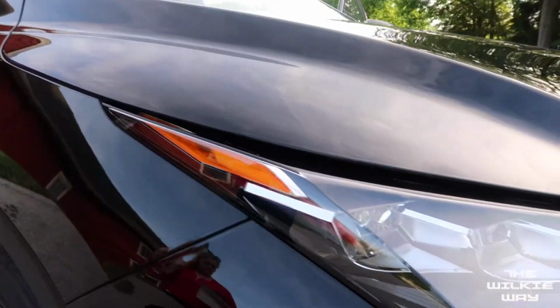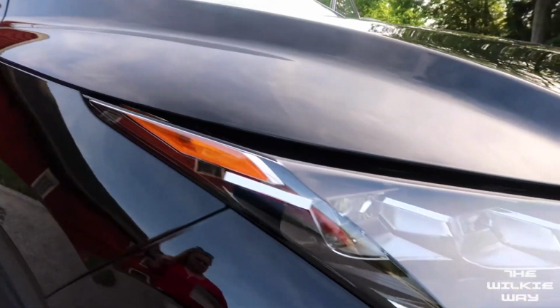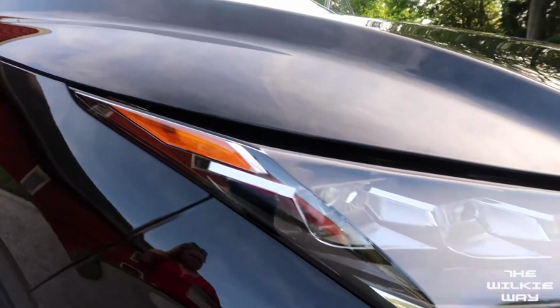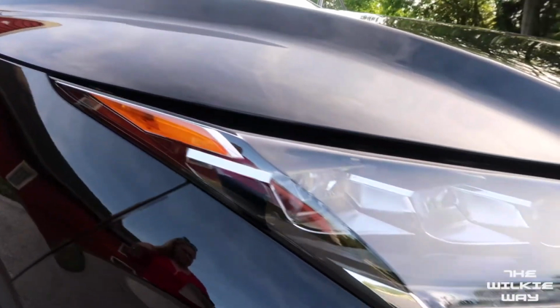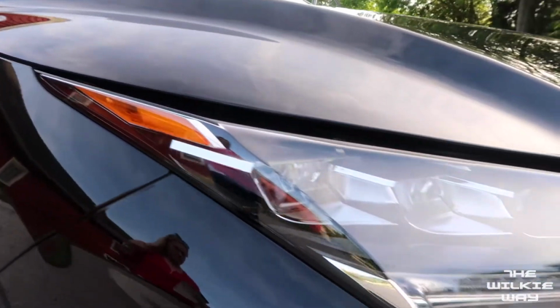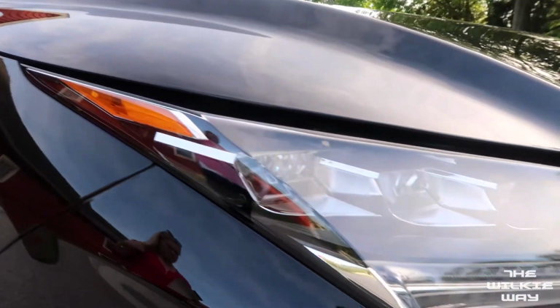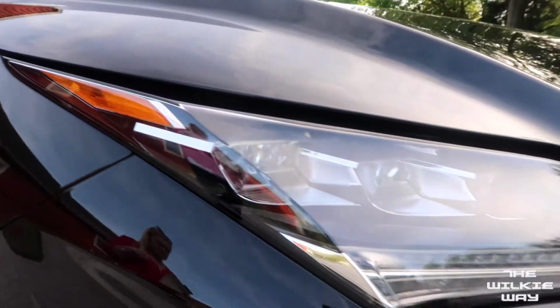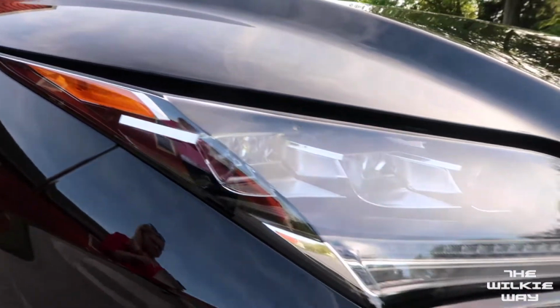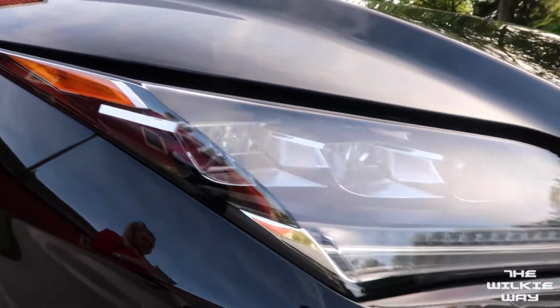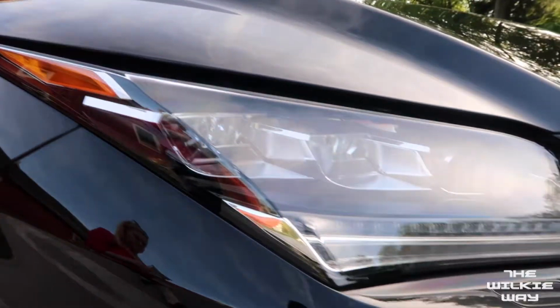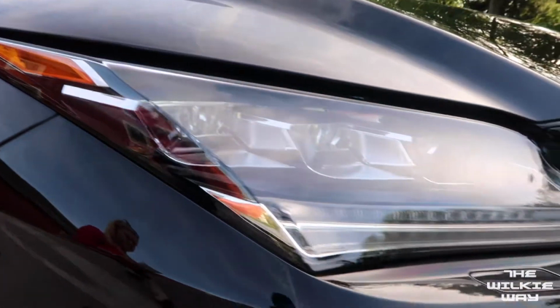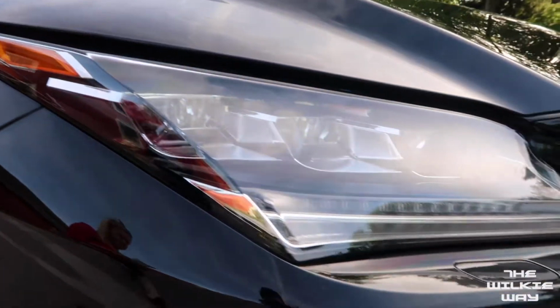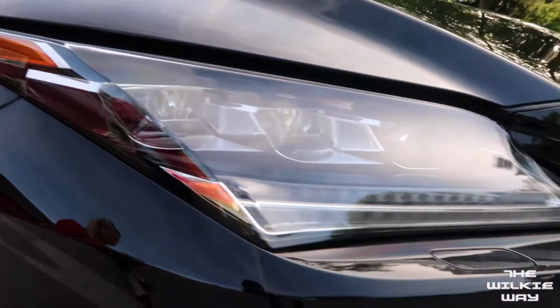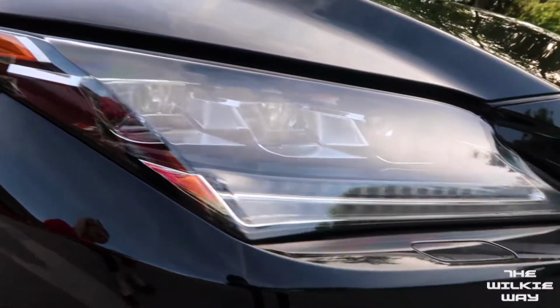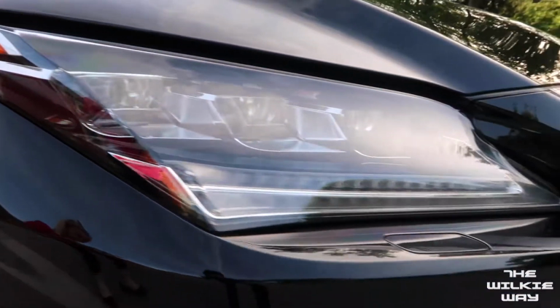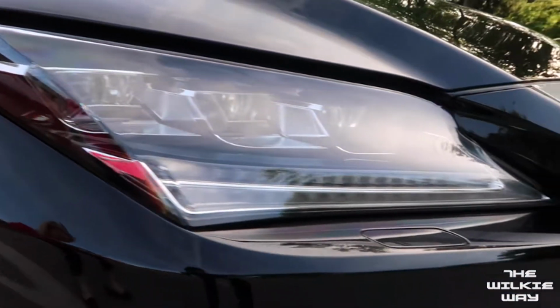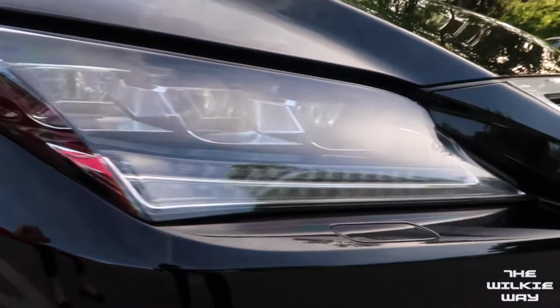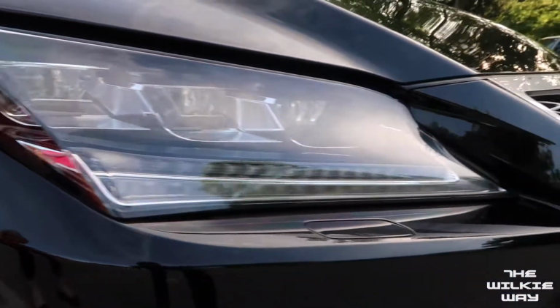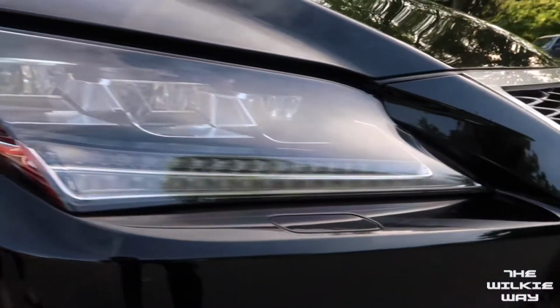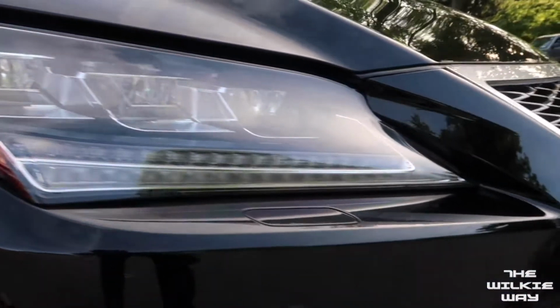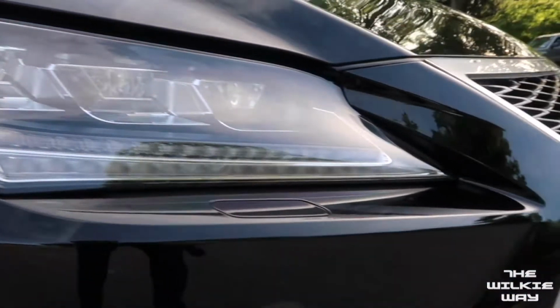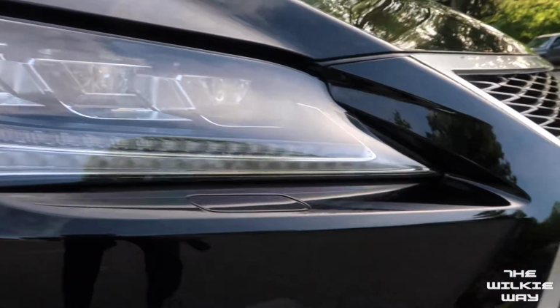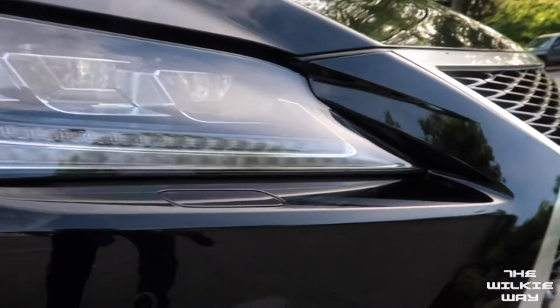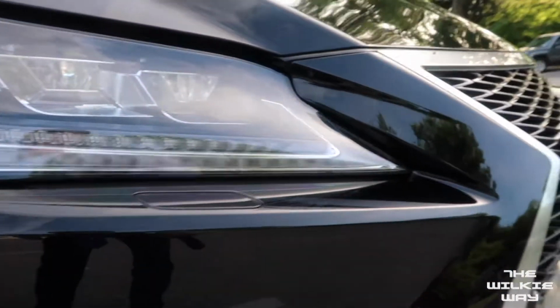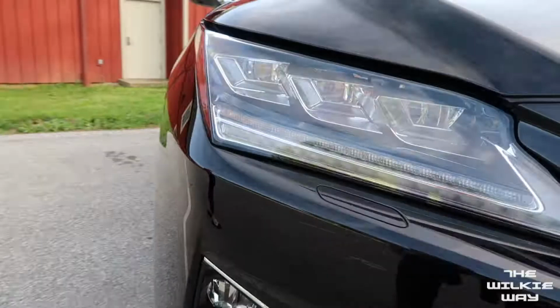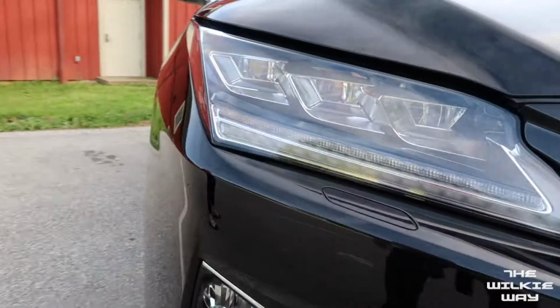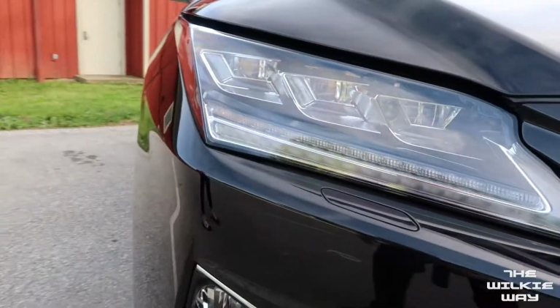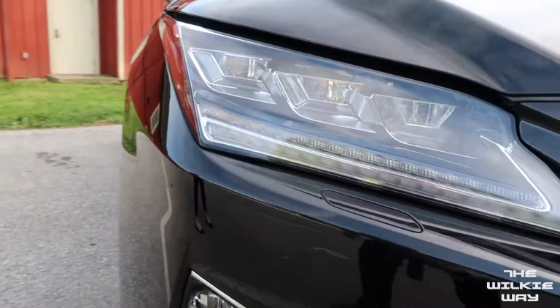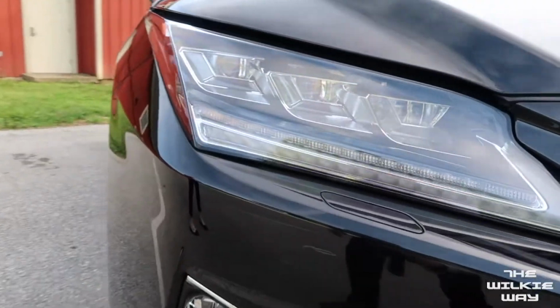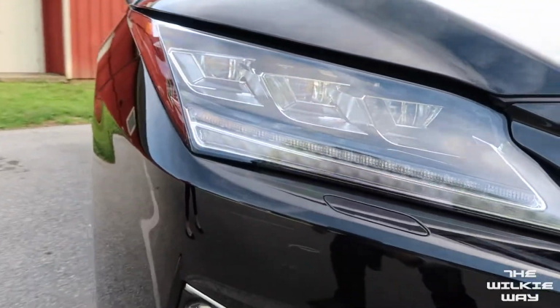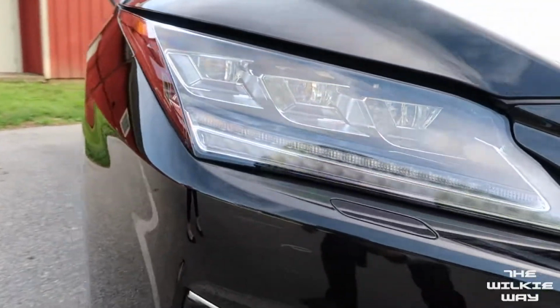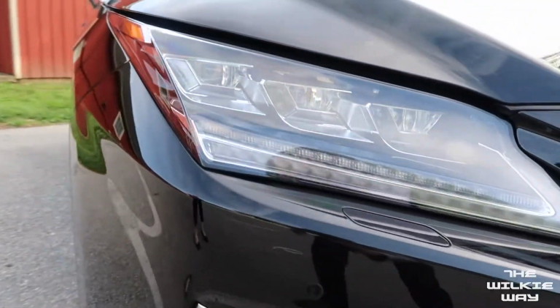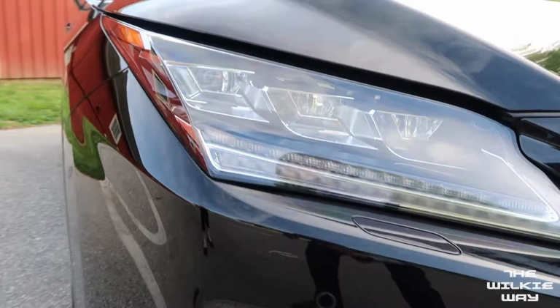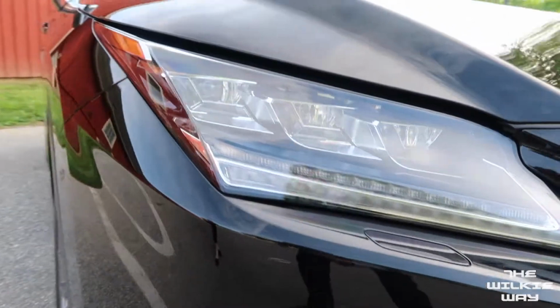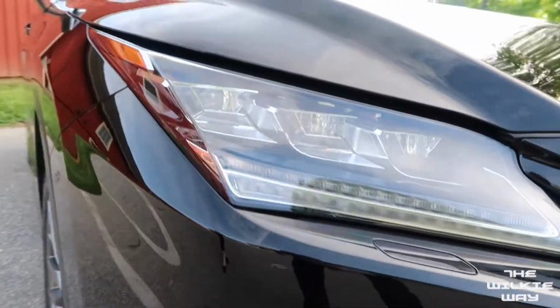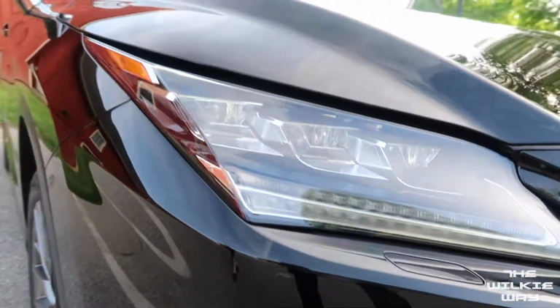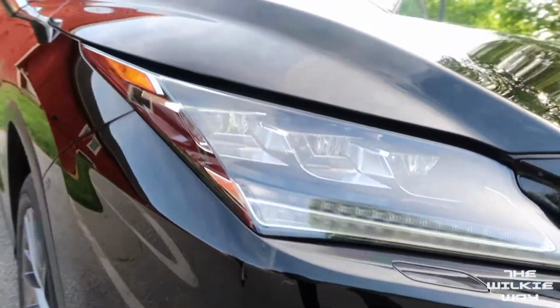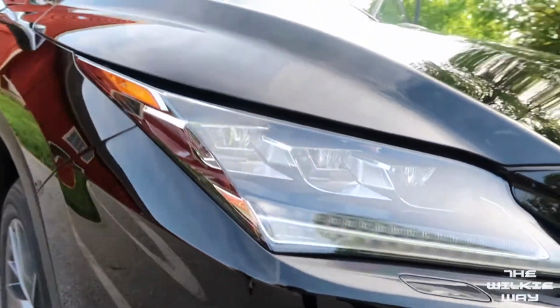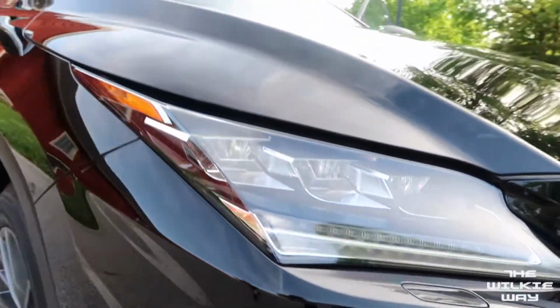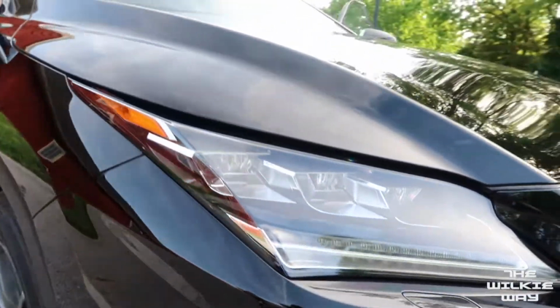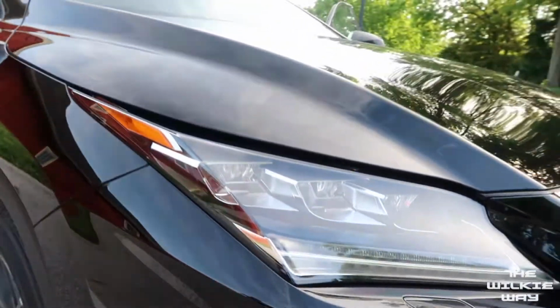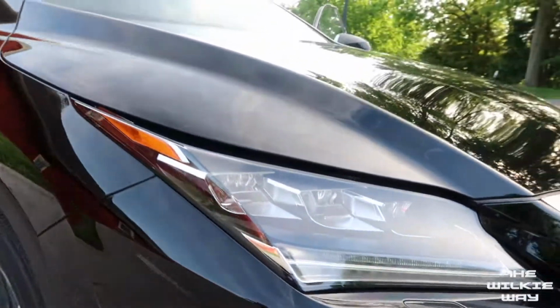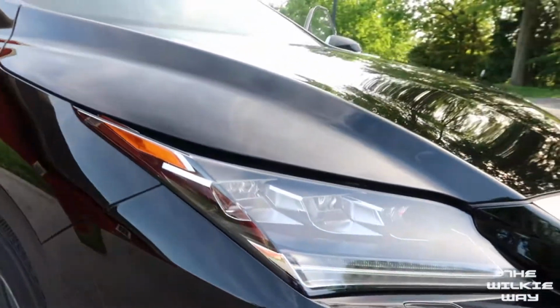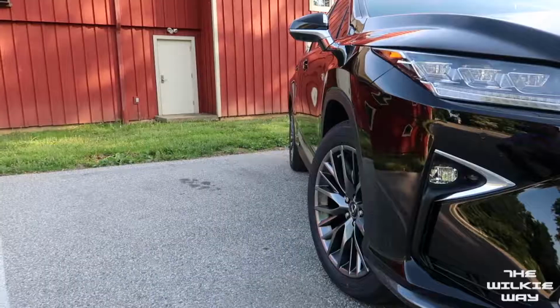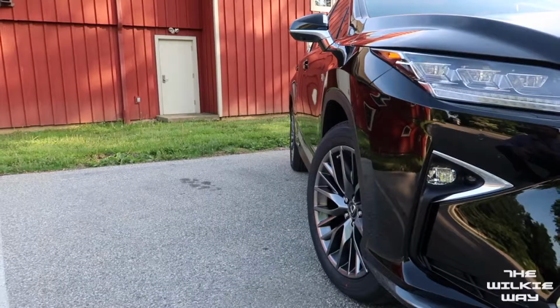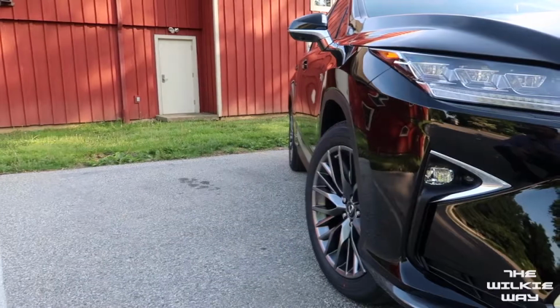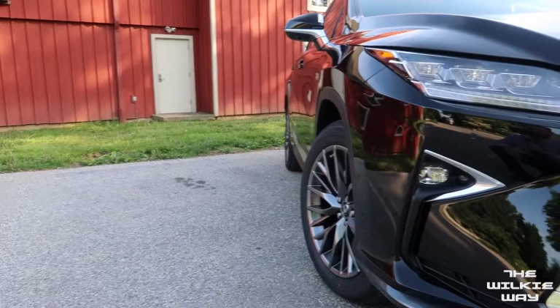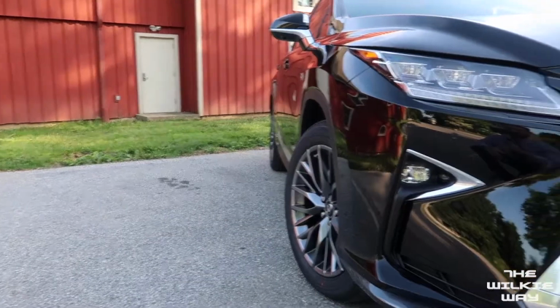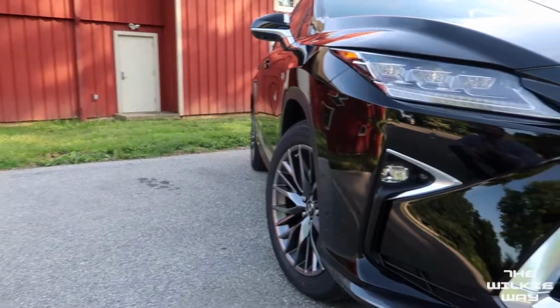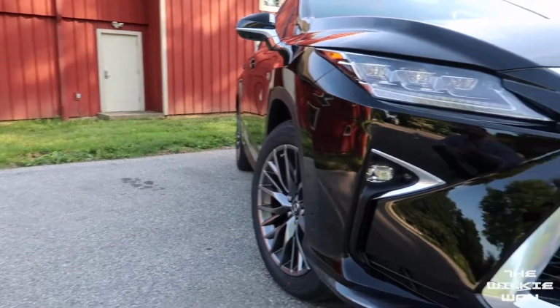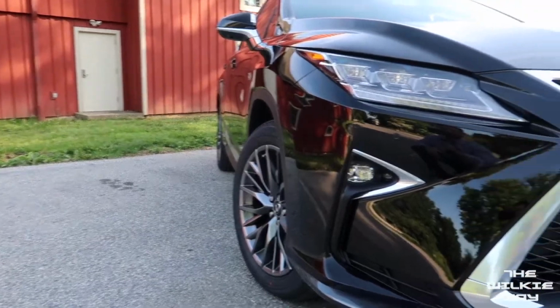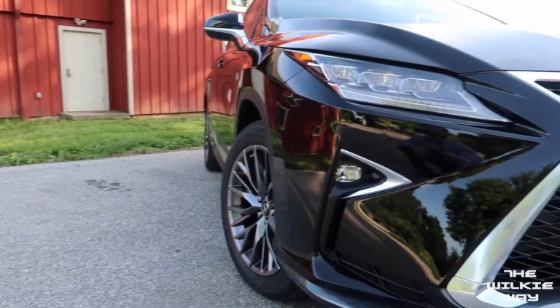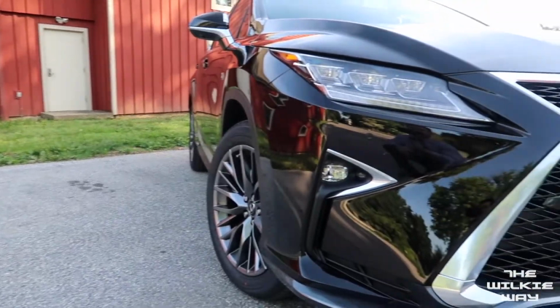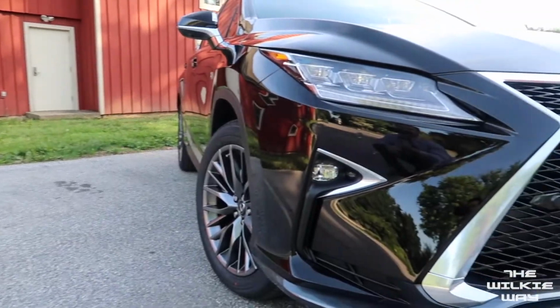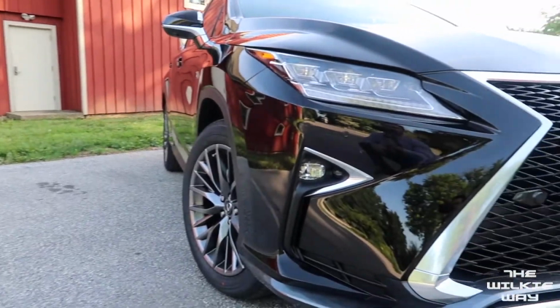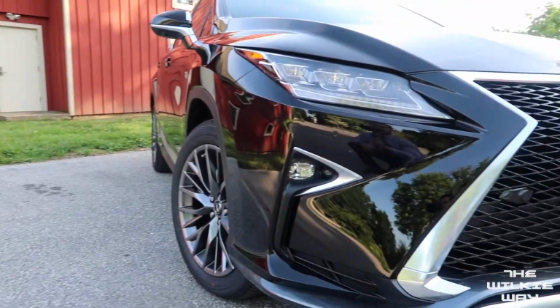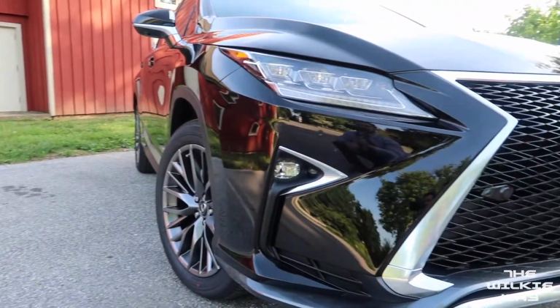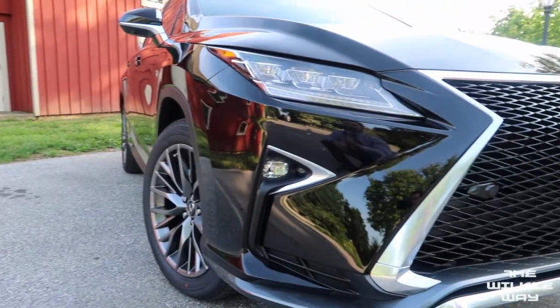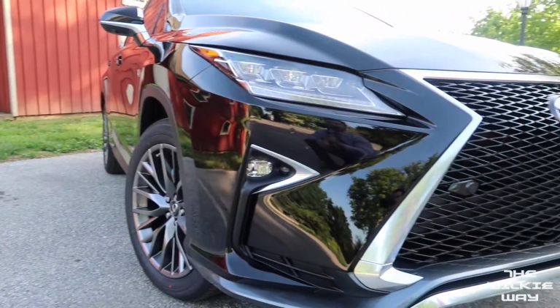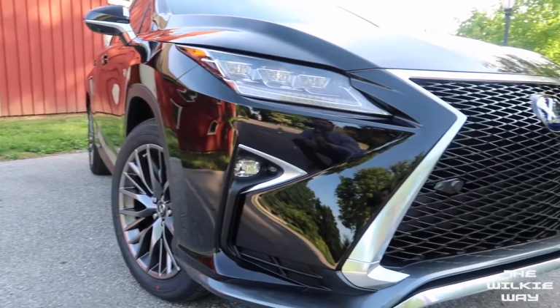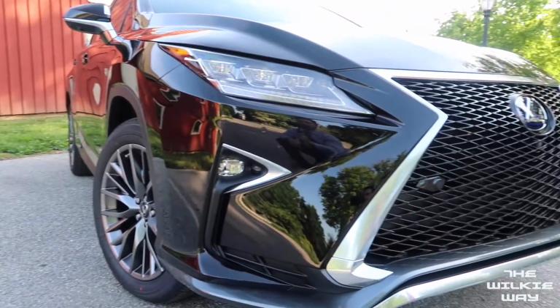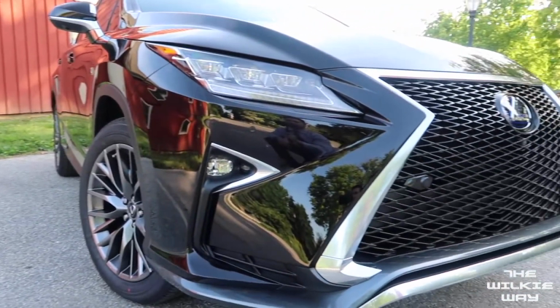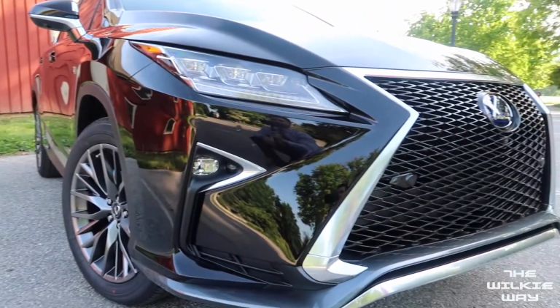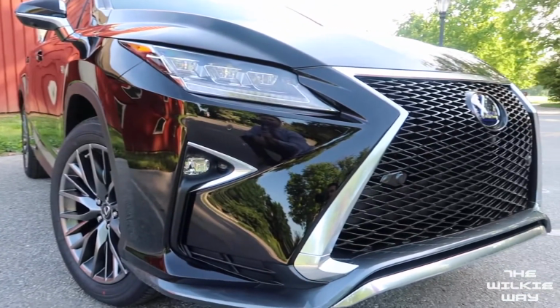Don't forget to take note of these beautiful triple-beam LED headlamps. Let's step inside and take a ride.